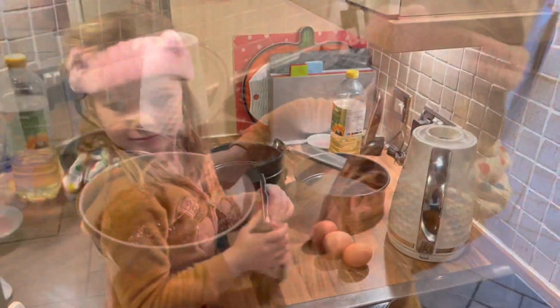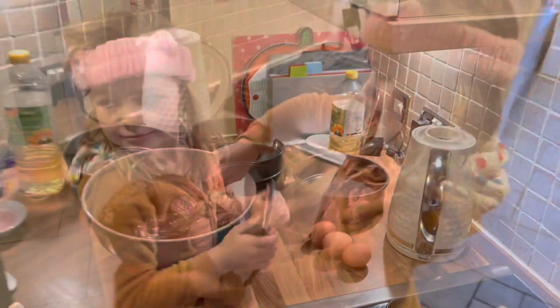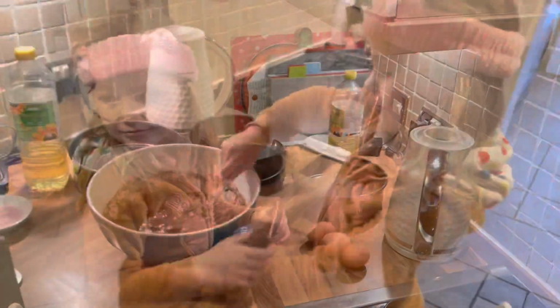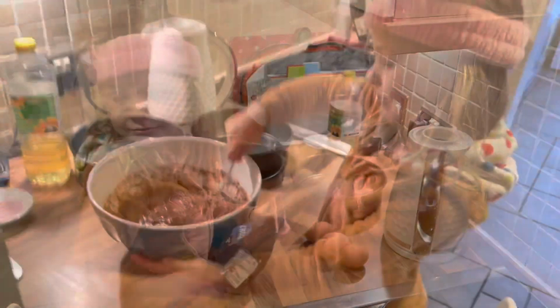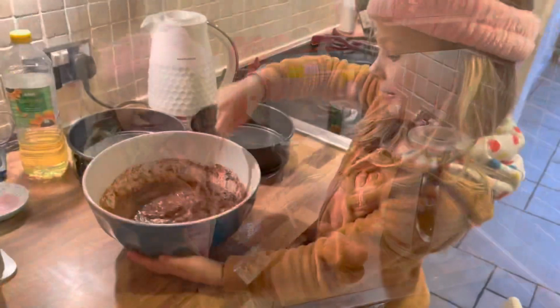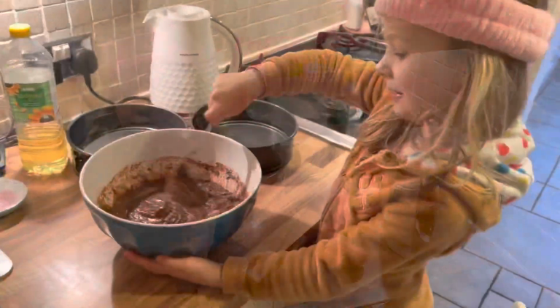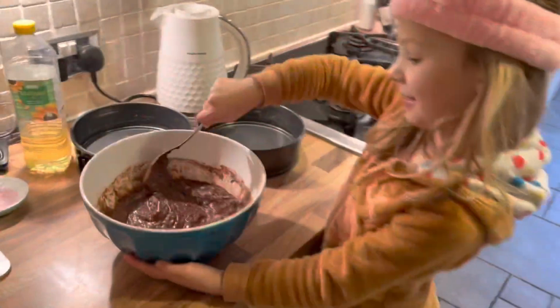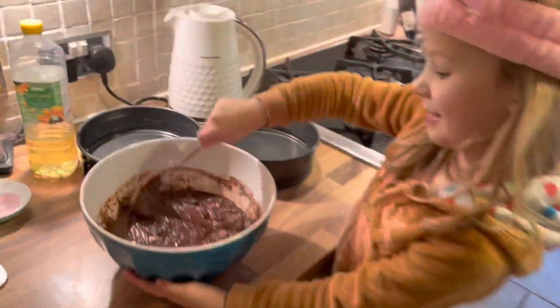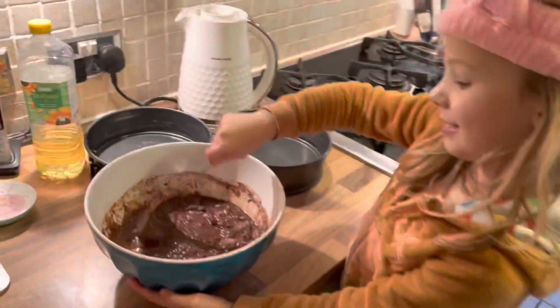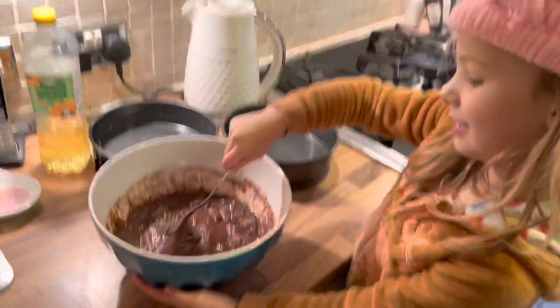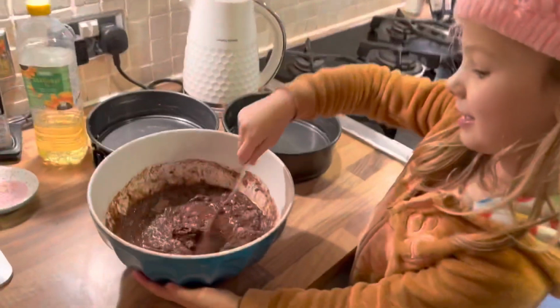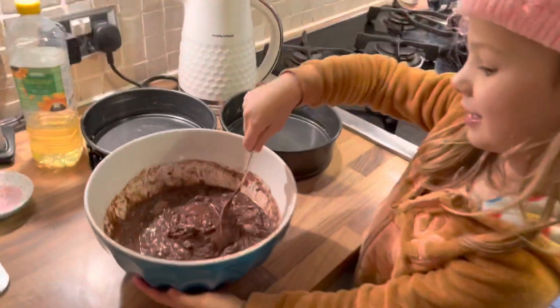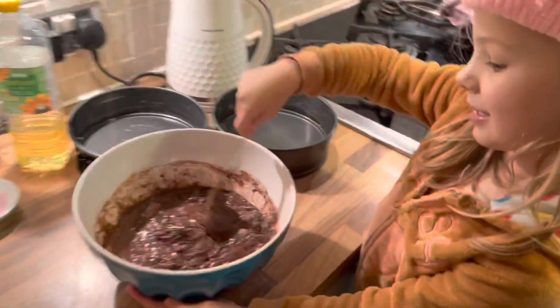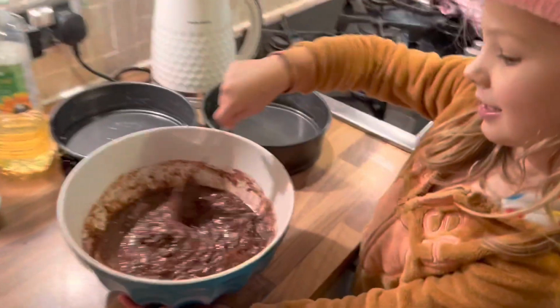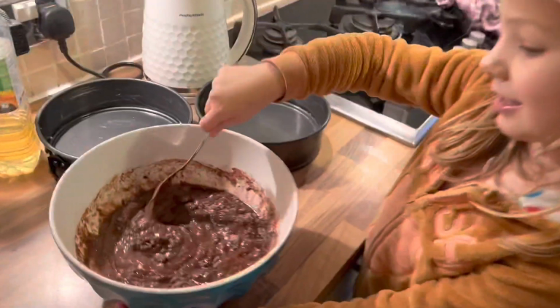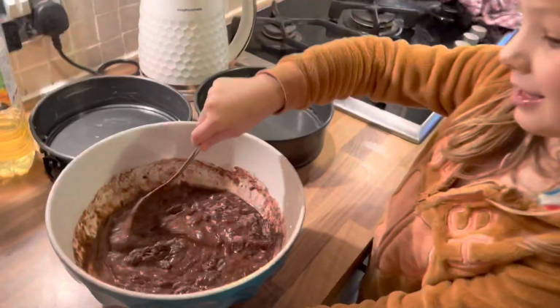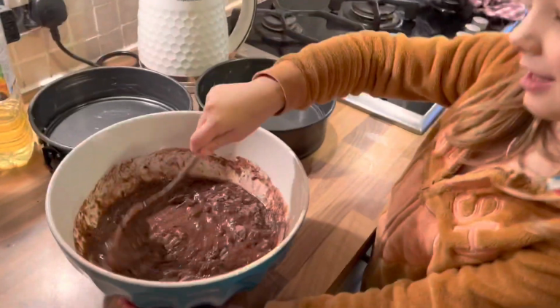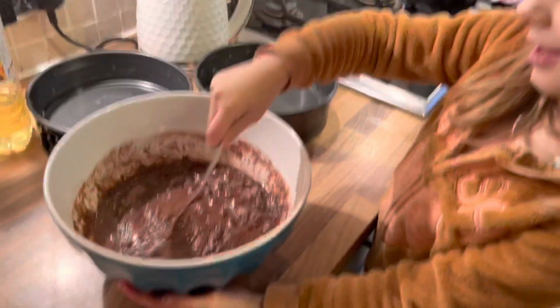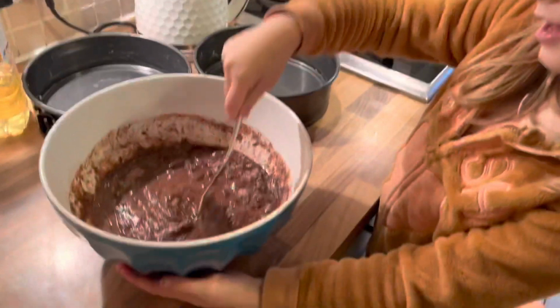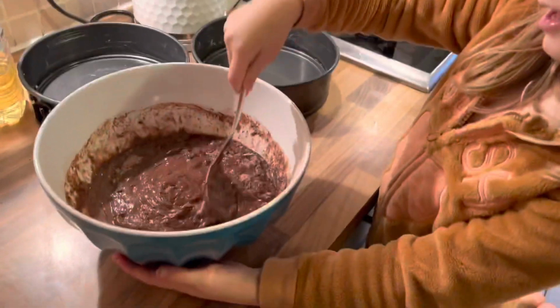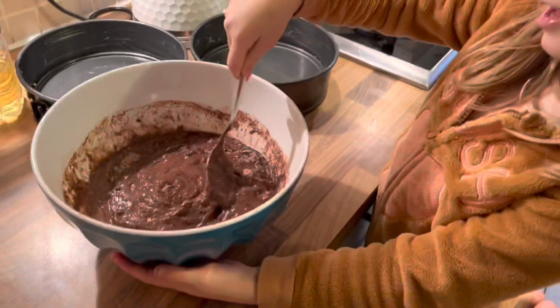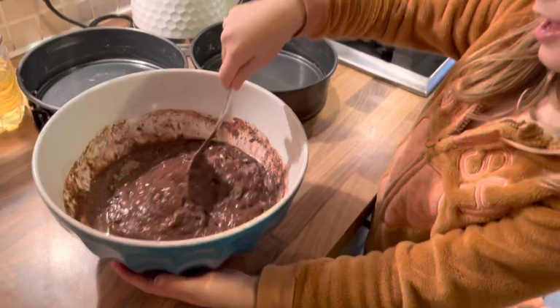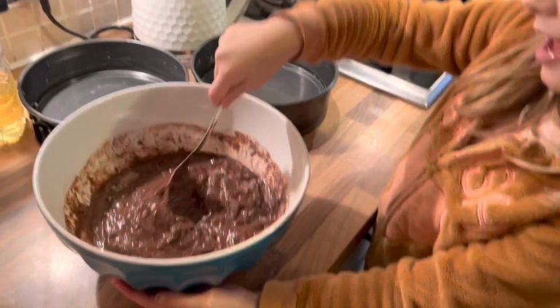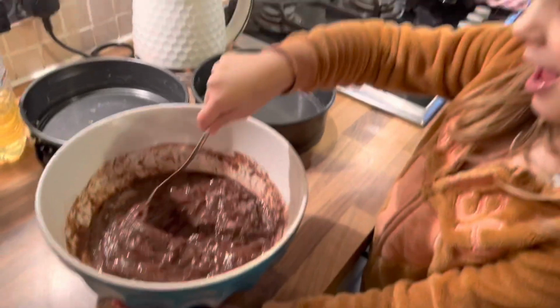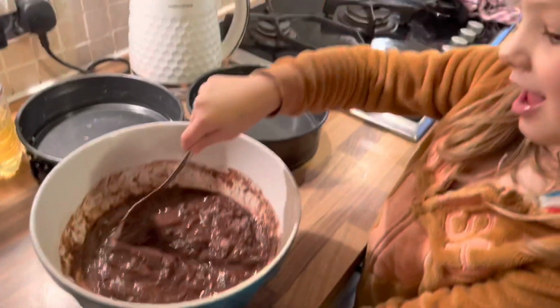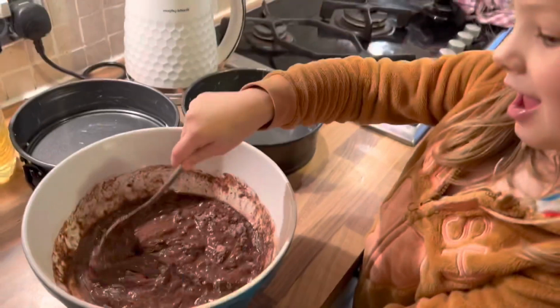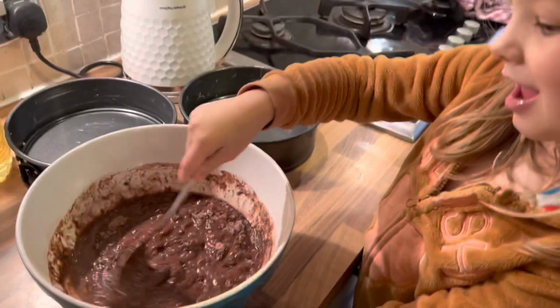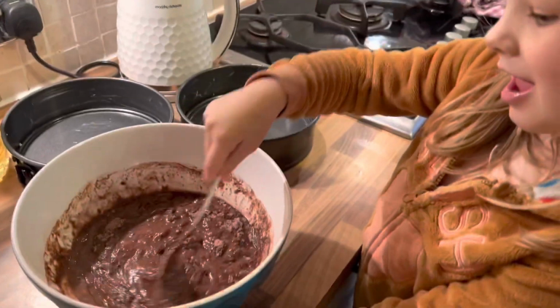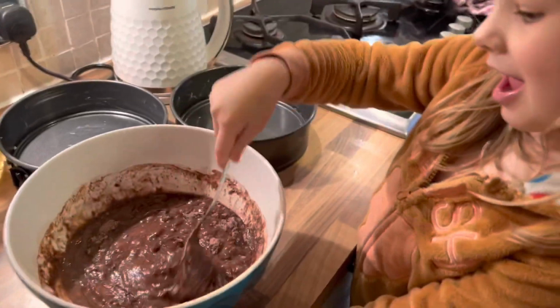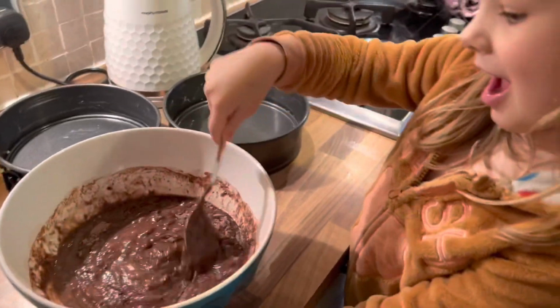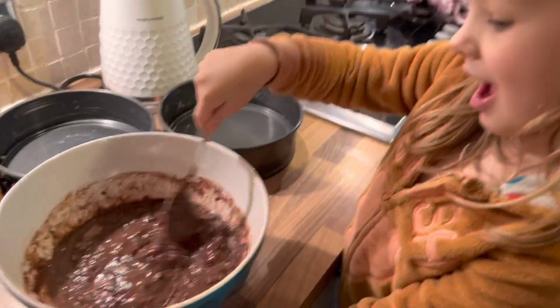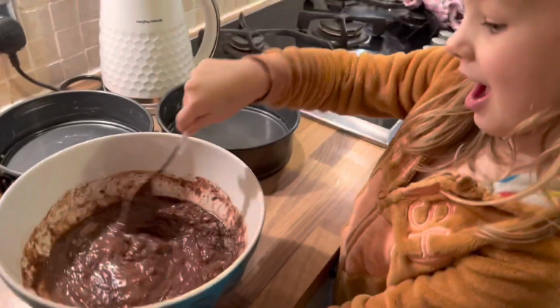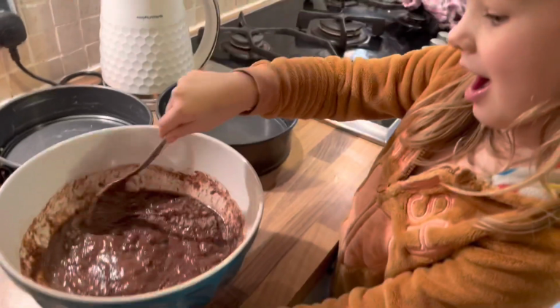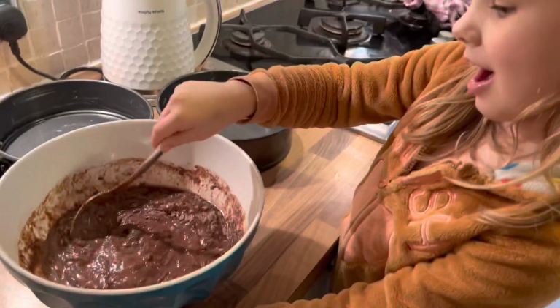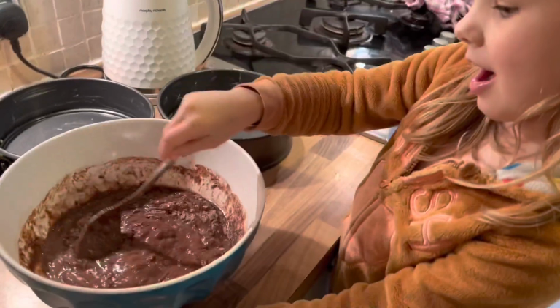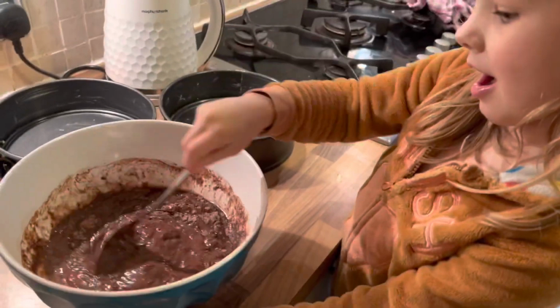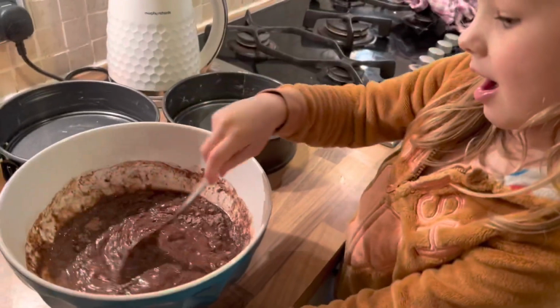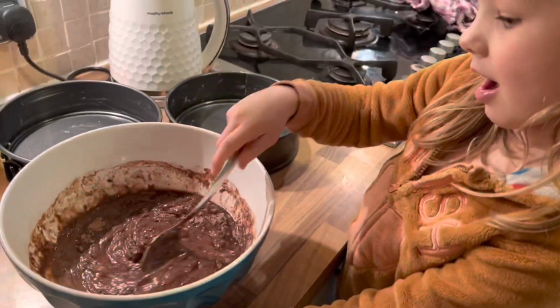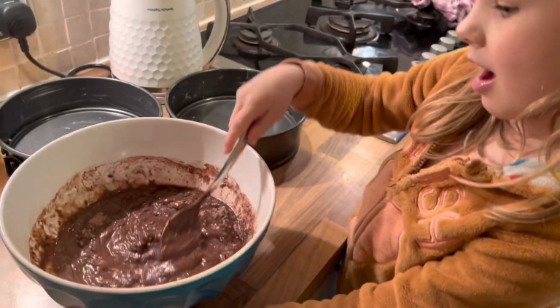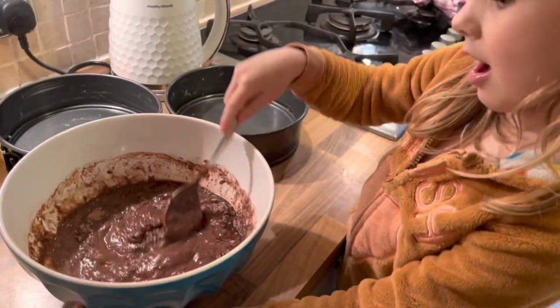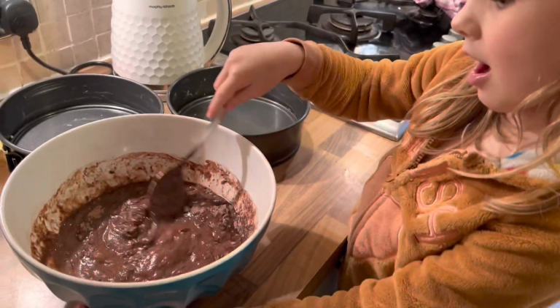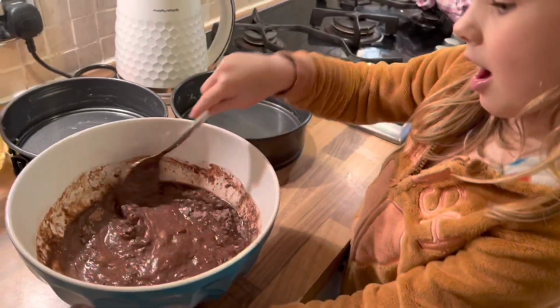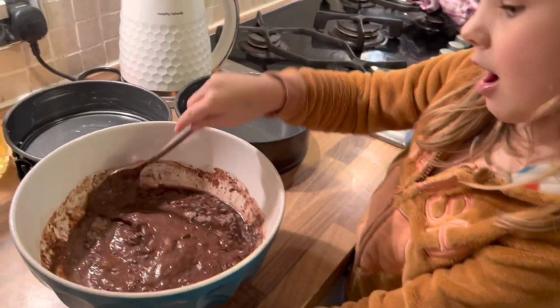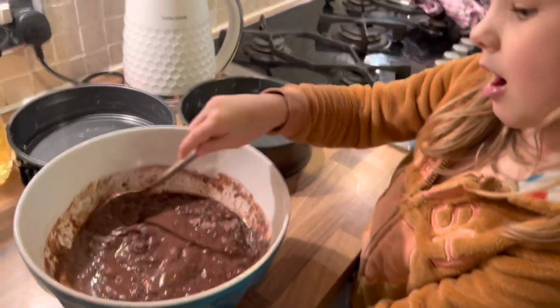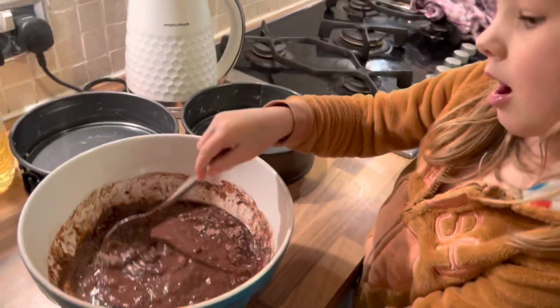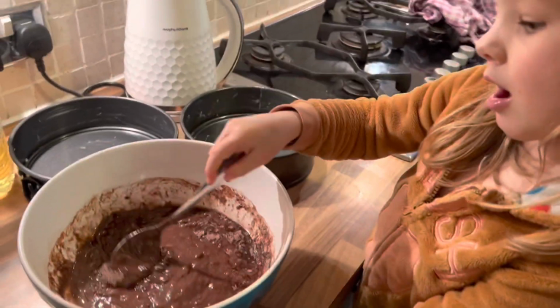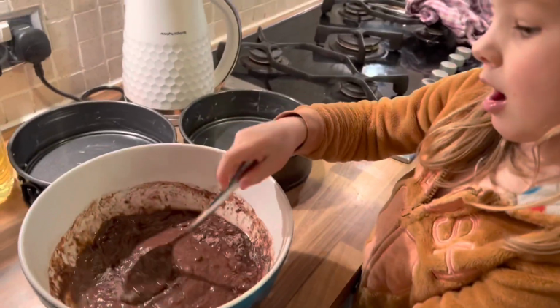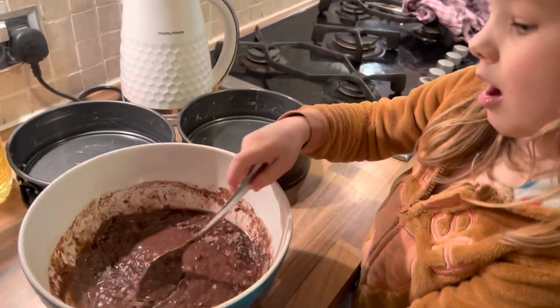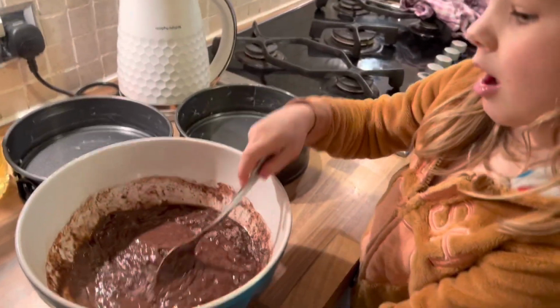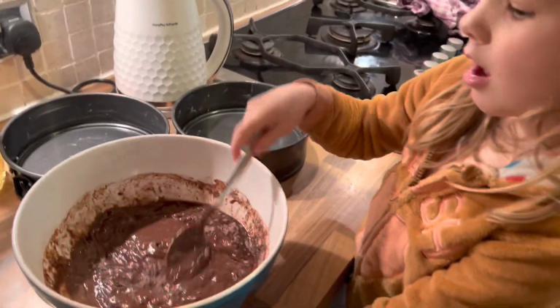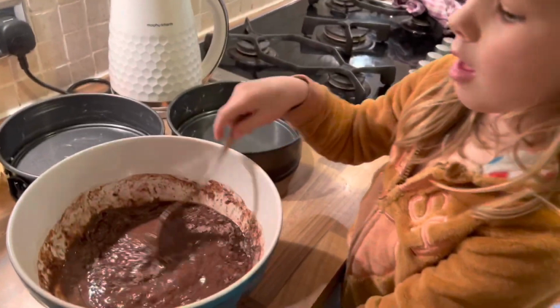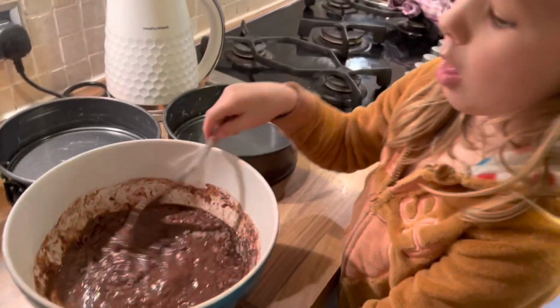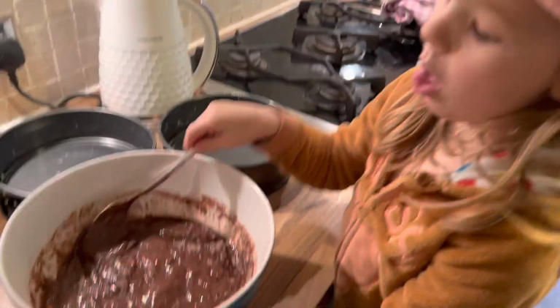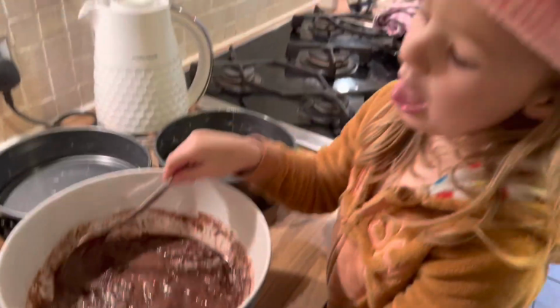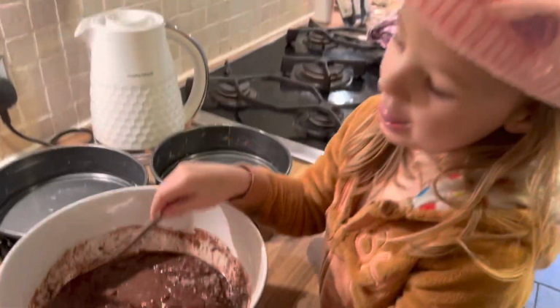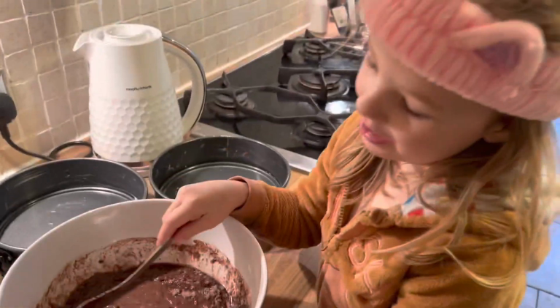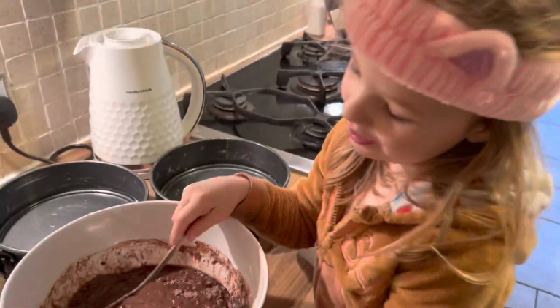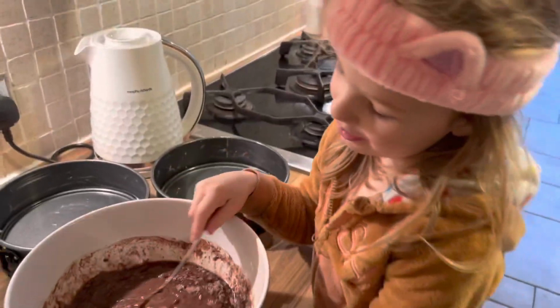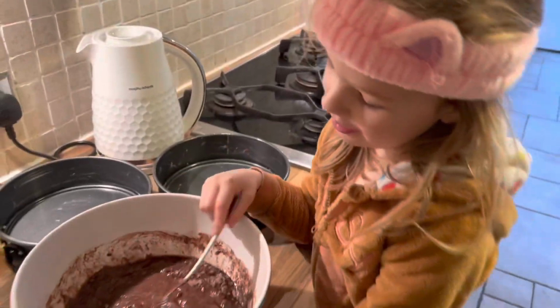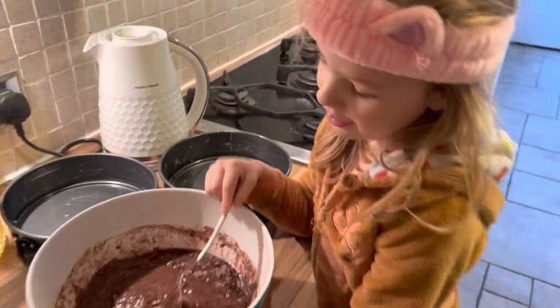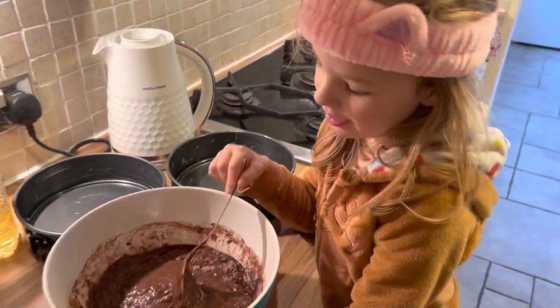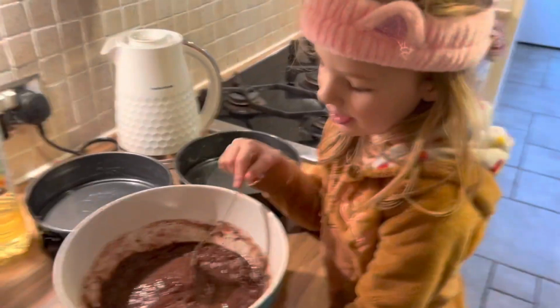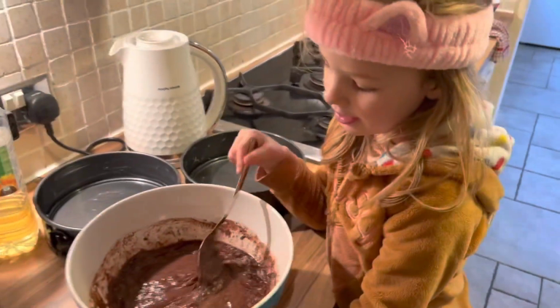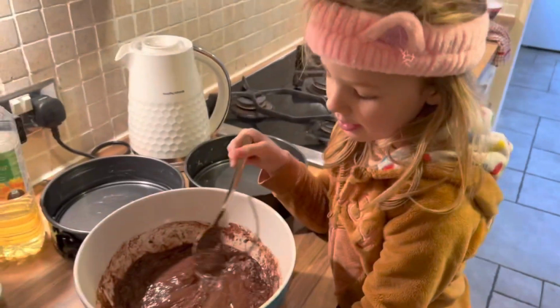Nancy is now mixing it before we put the whisk in. So we've got to get it all together, and then we're going to whisk it for two minutes.